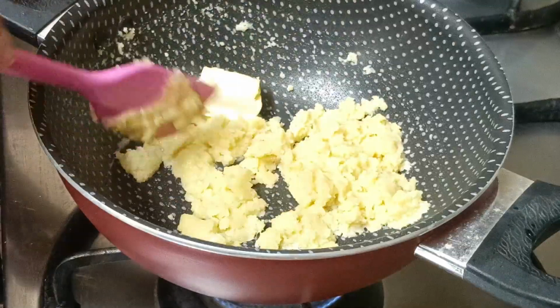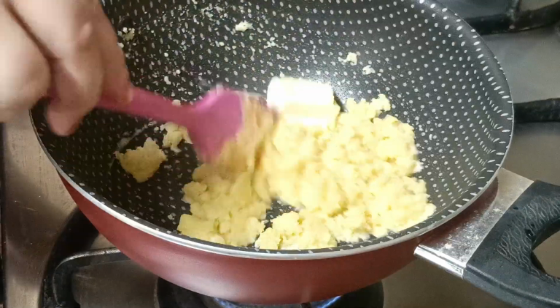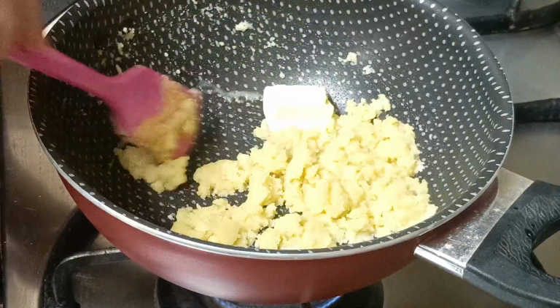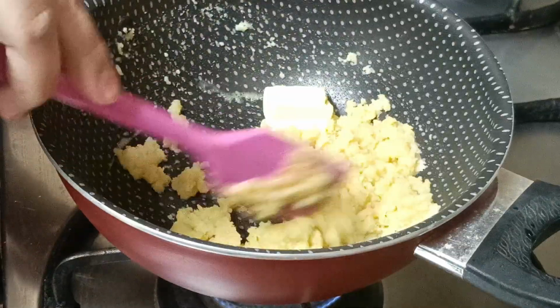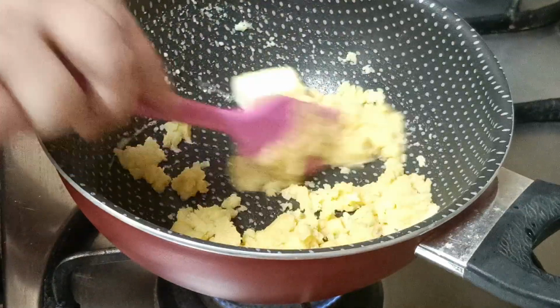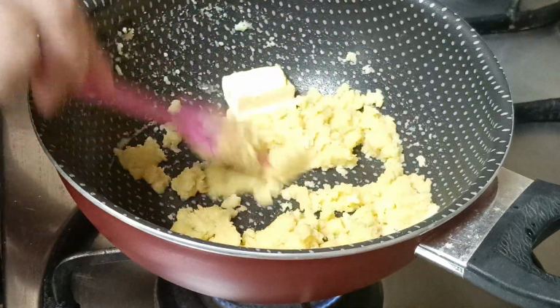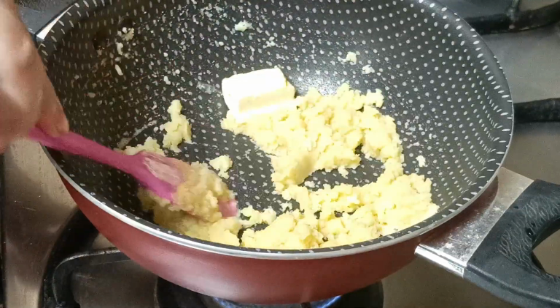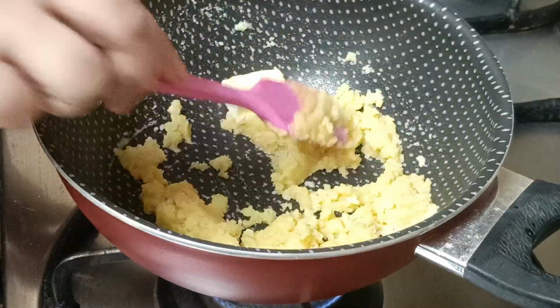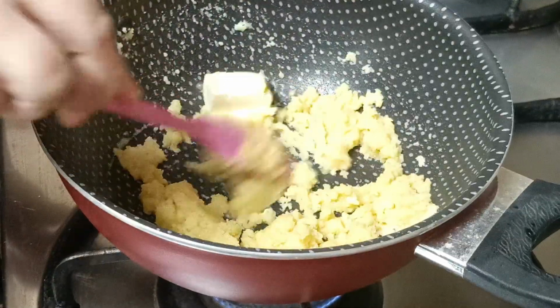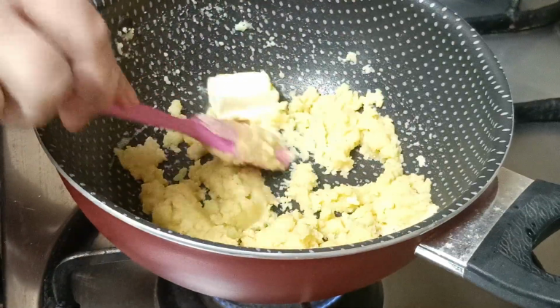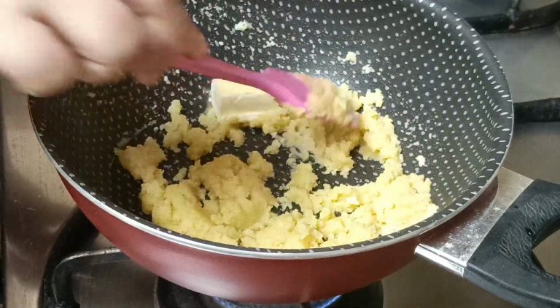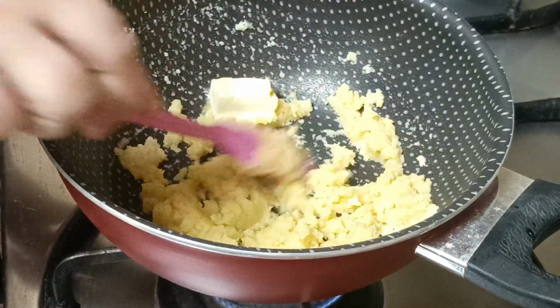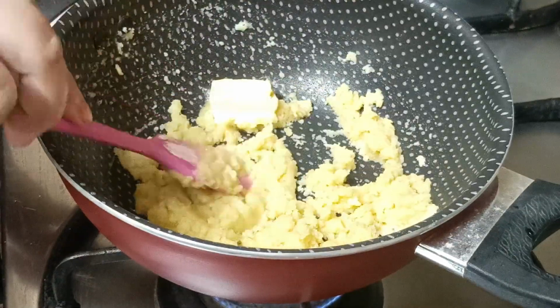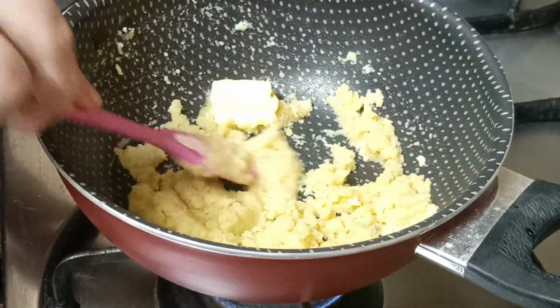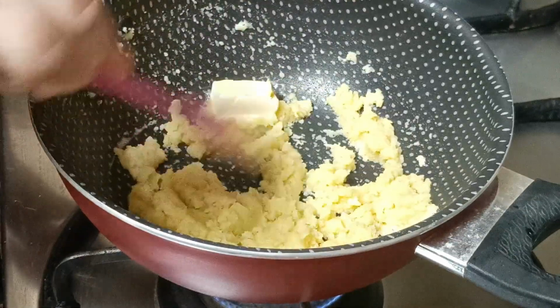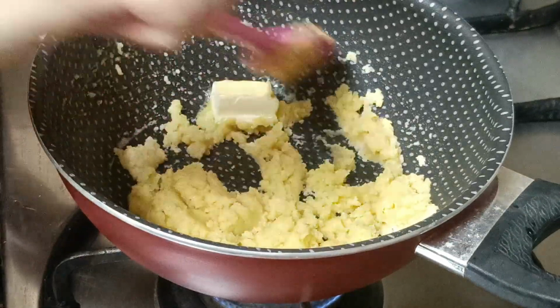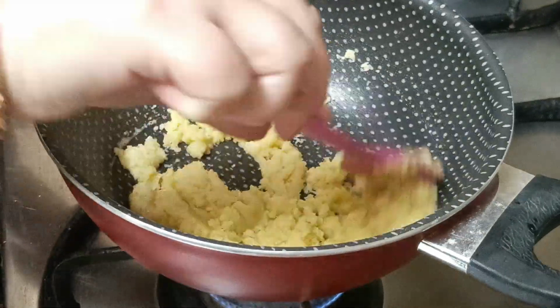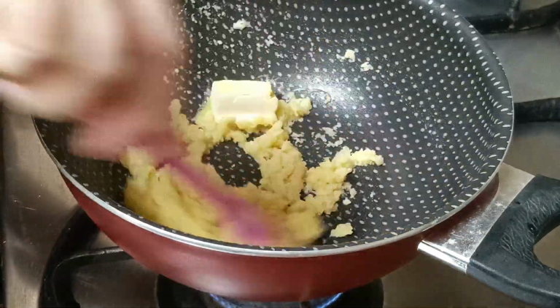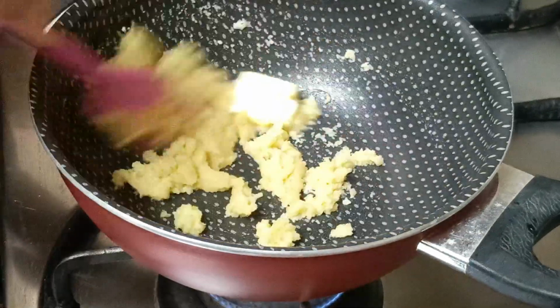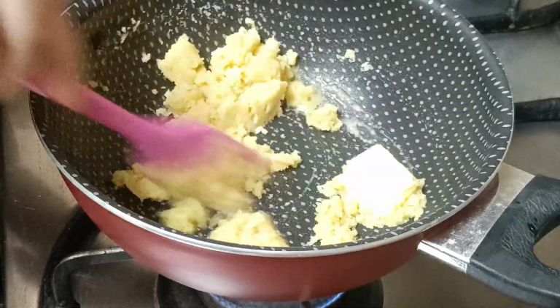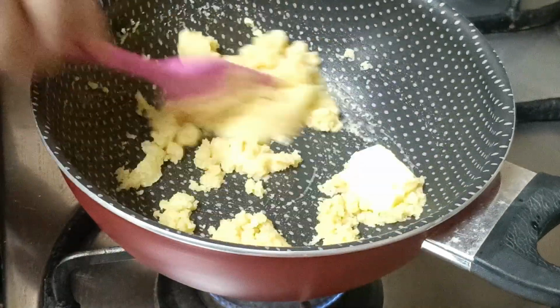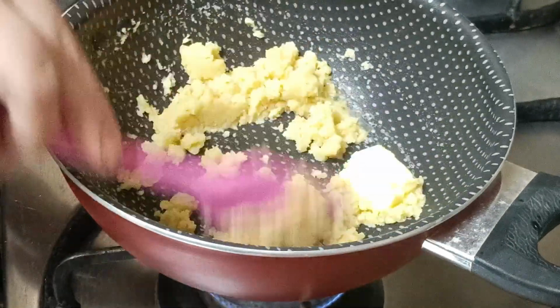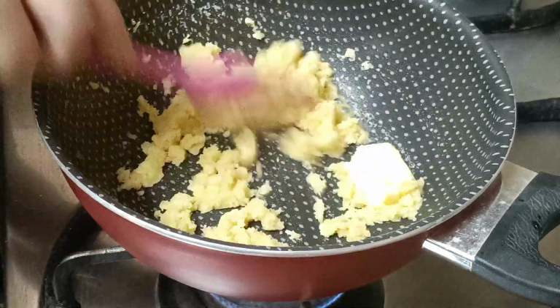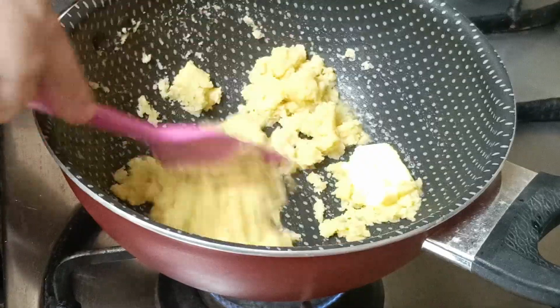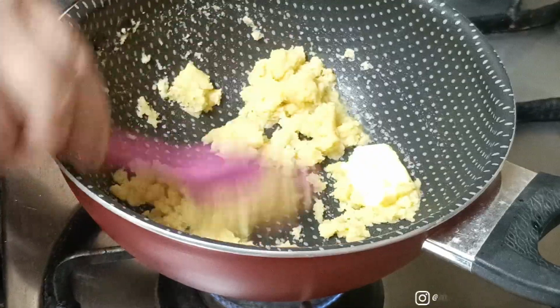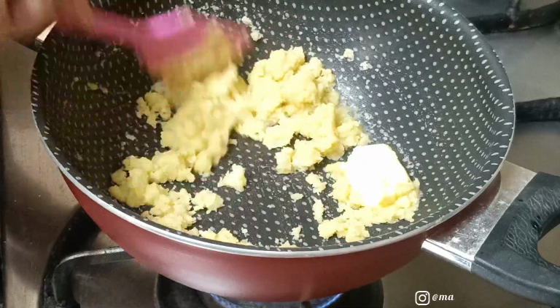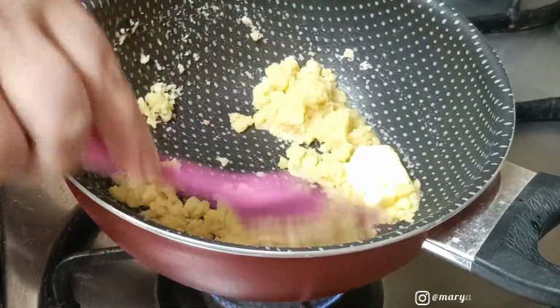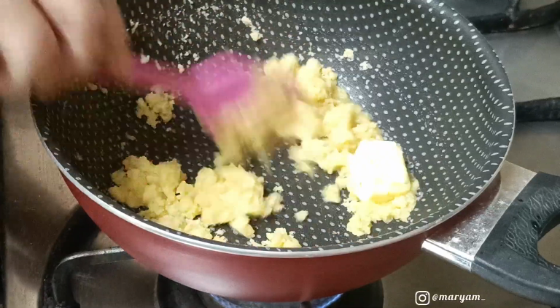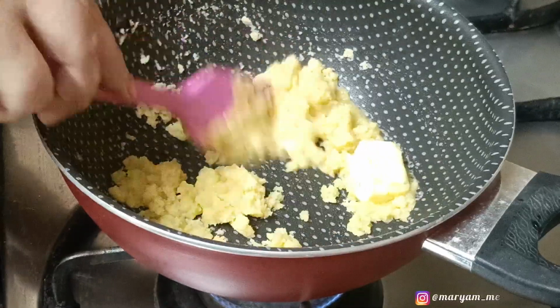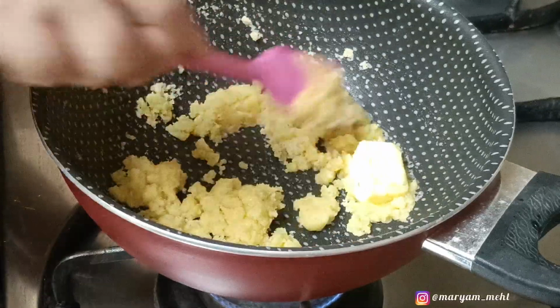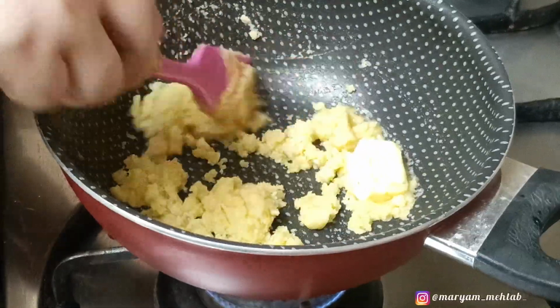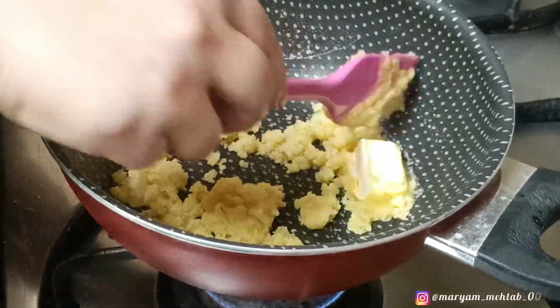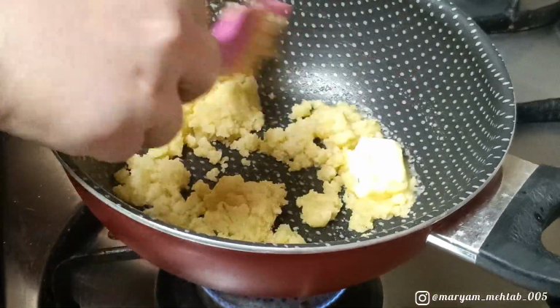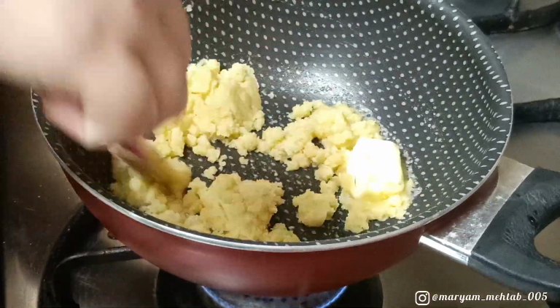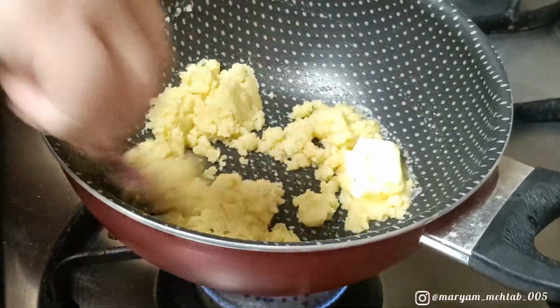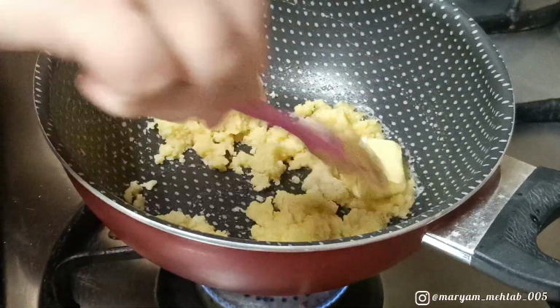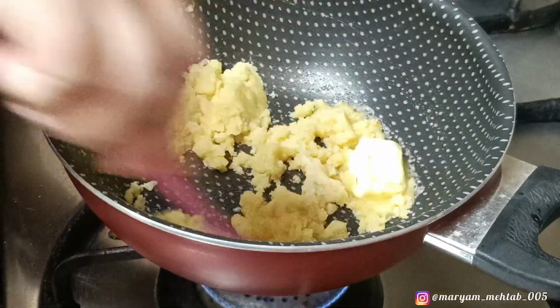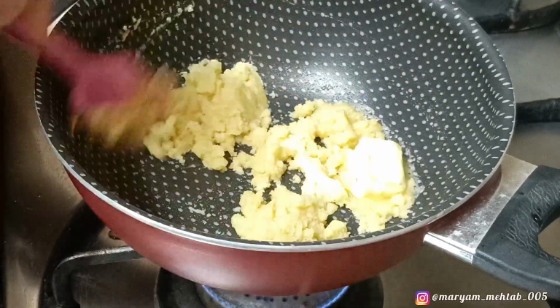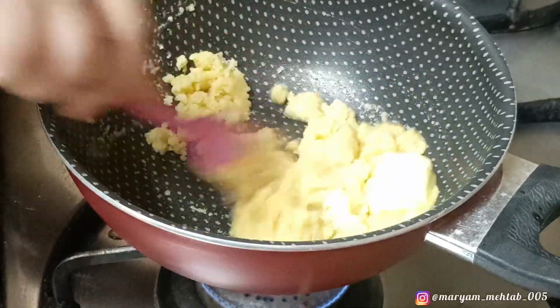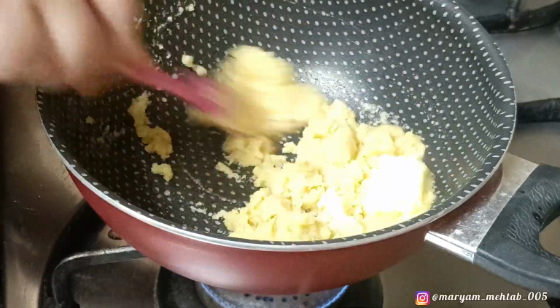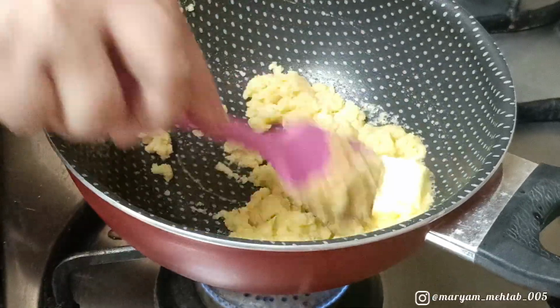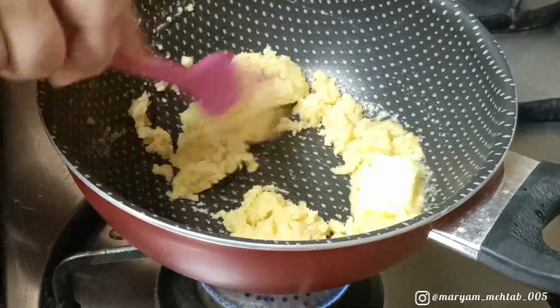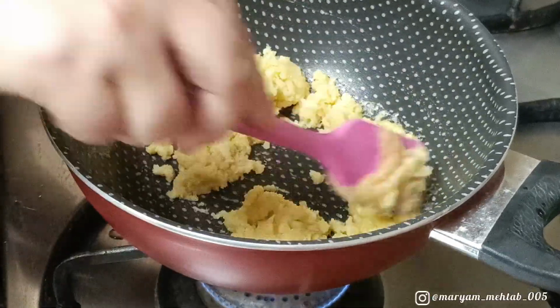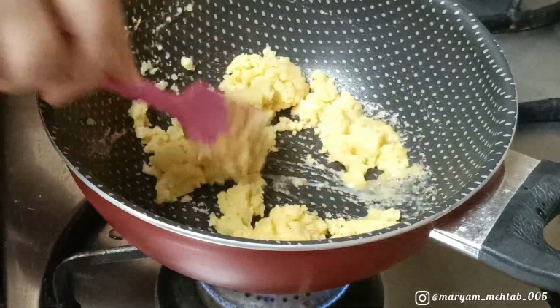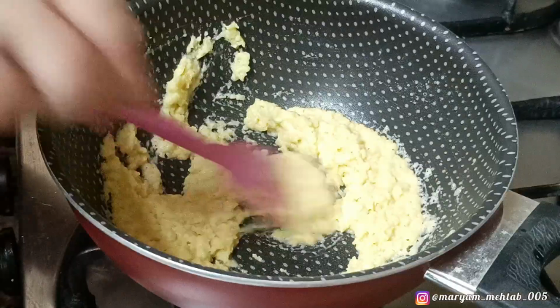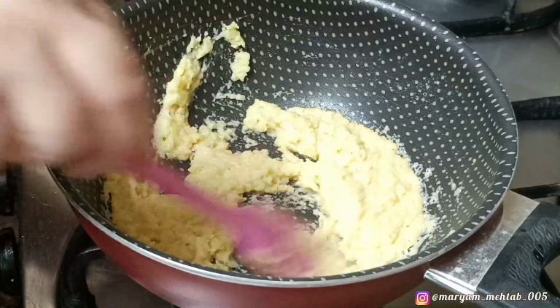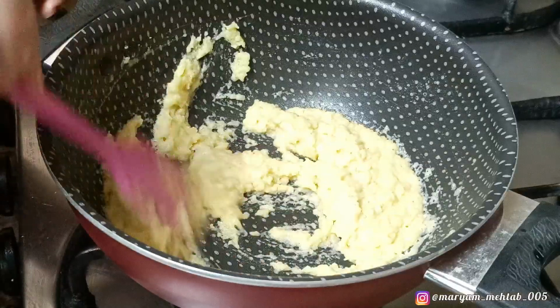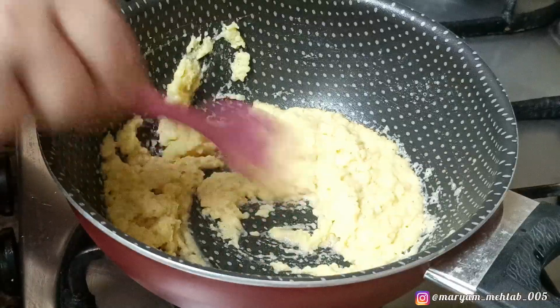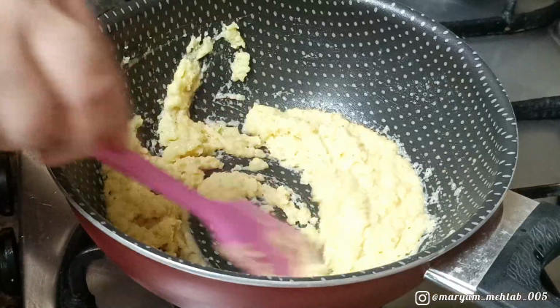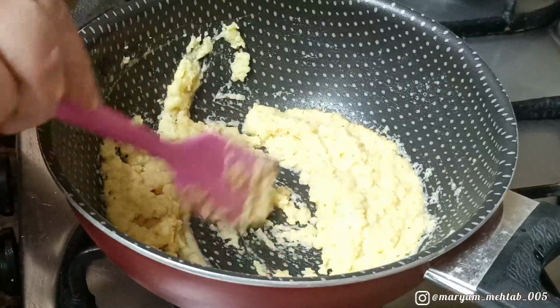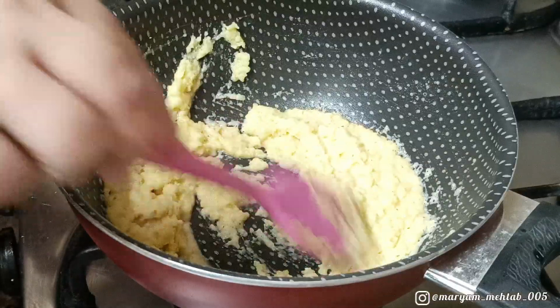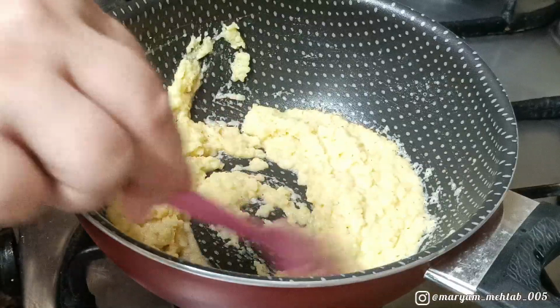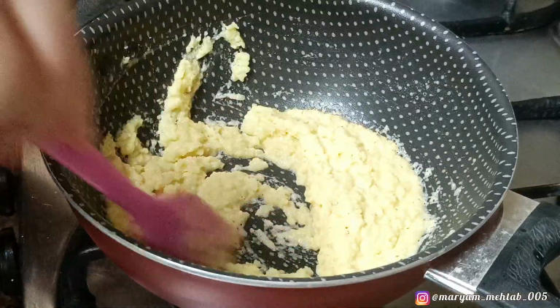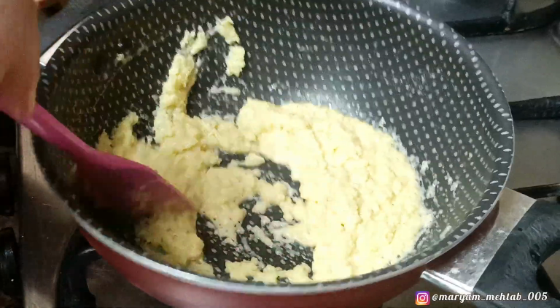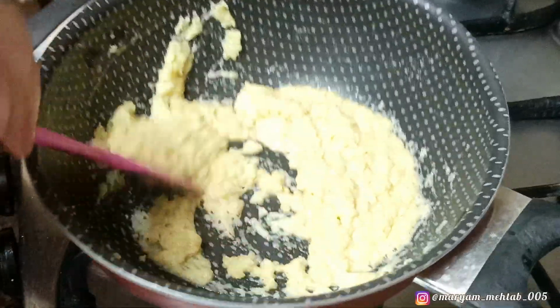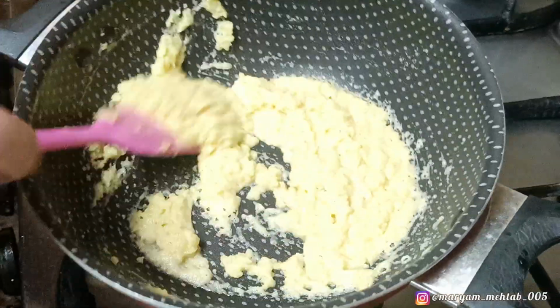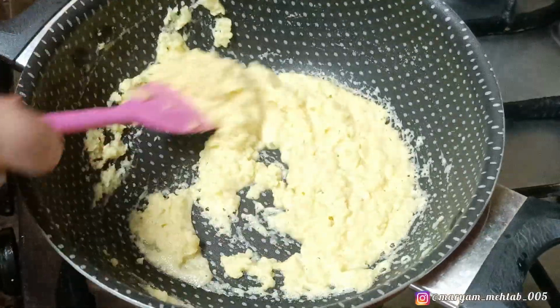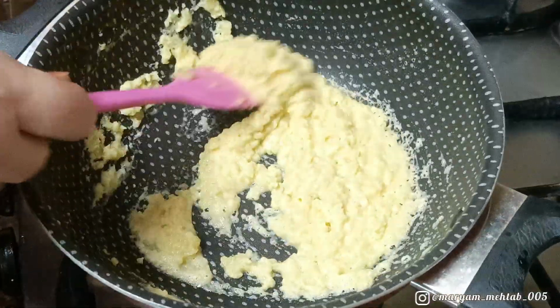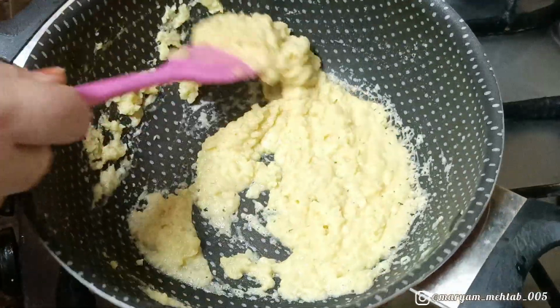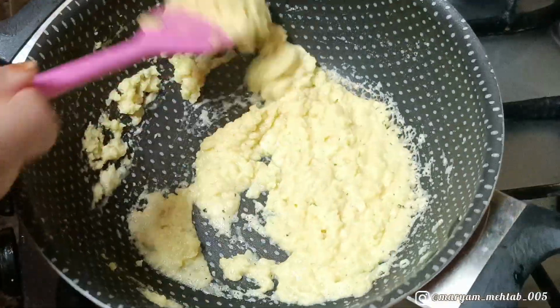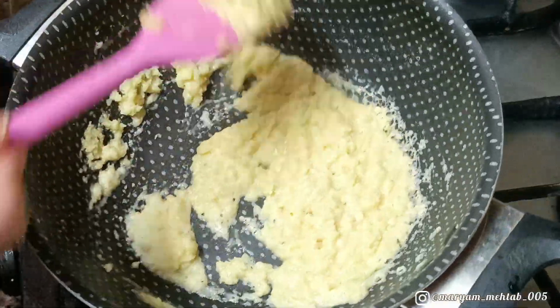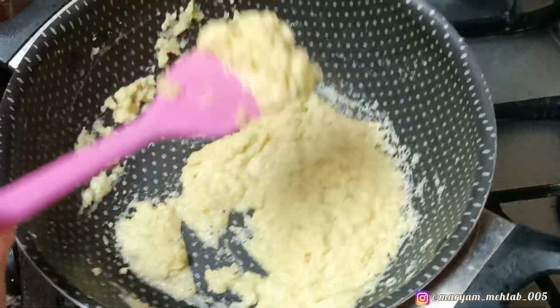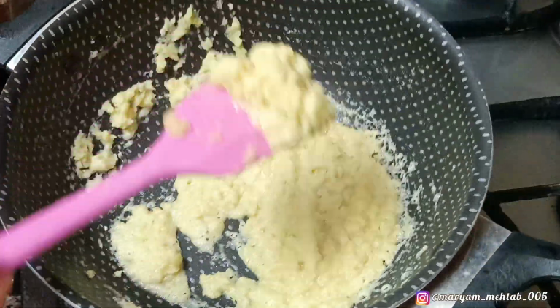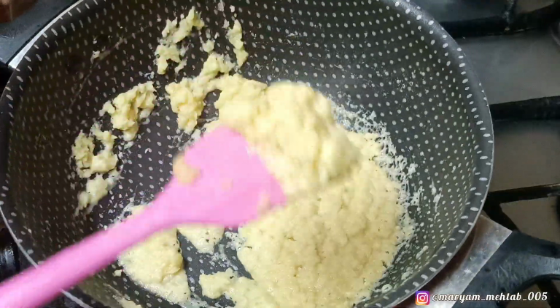Now add one more tablespoon of butter into this mixture on low flame and cook it well. It will be a little slurry type in texture, but that's fine — once it's cooked you can proceed.